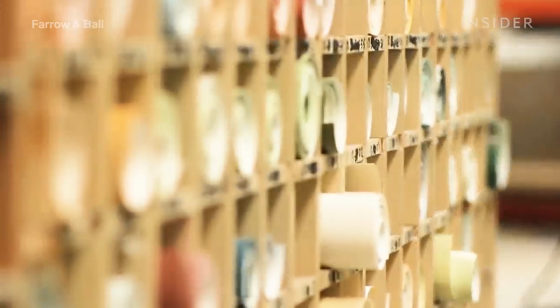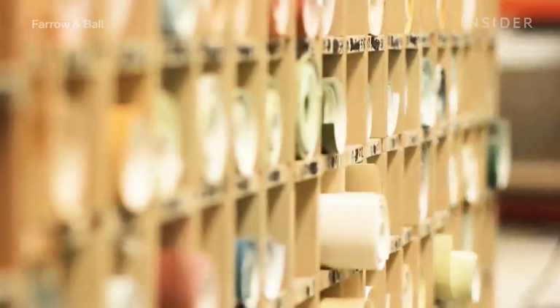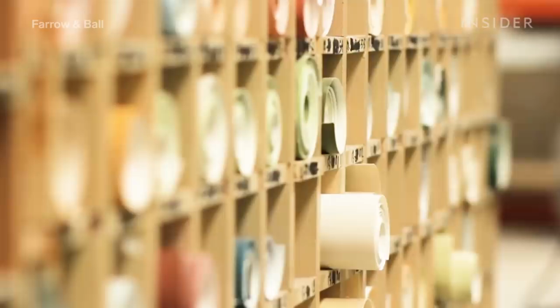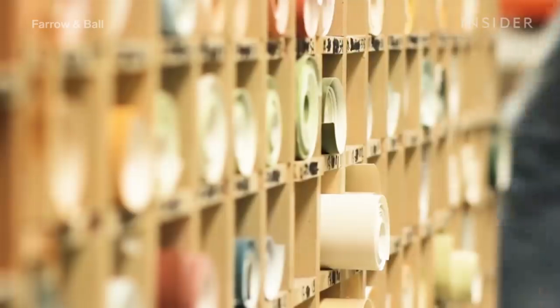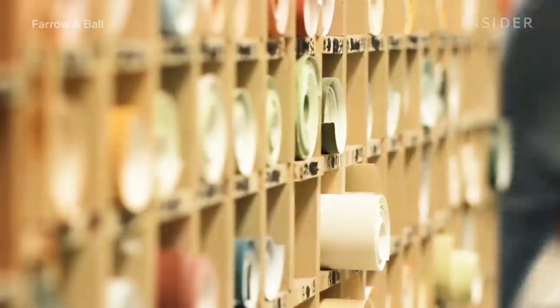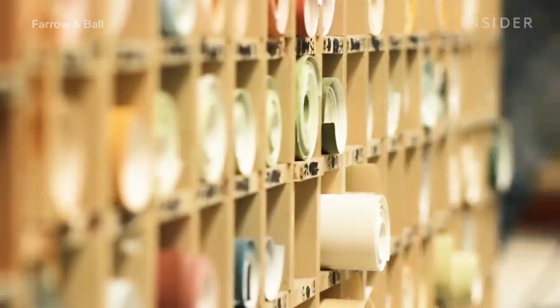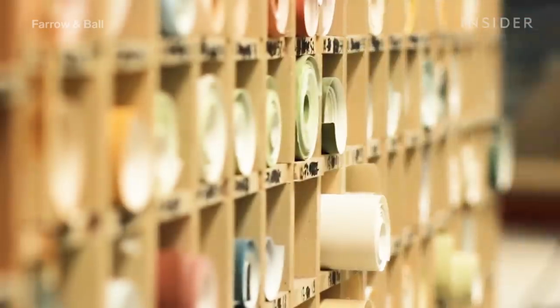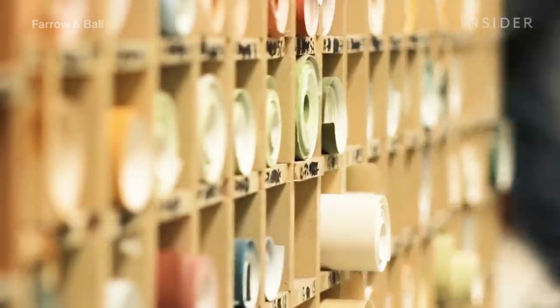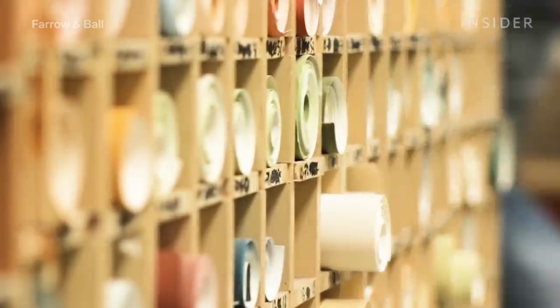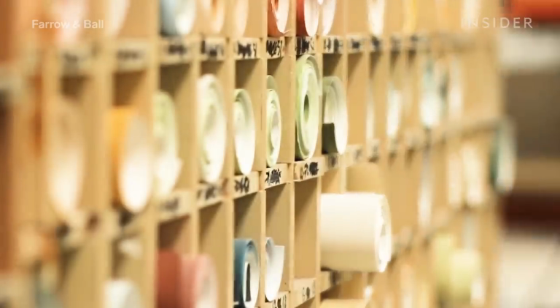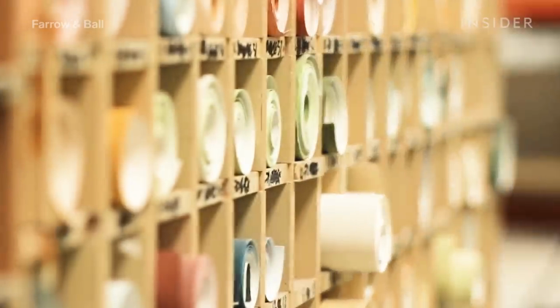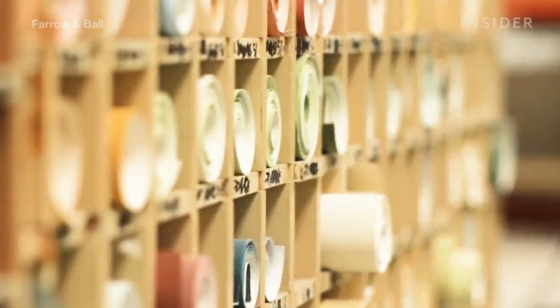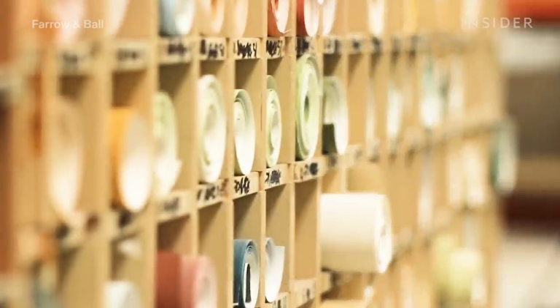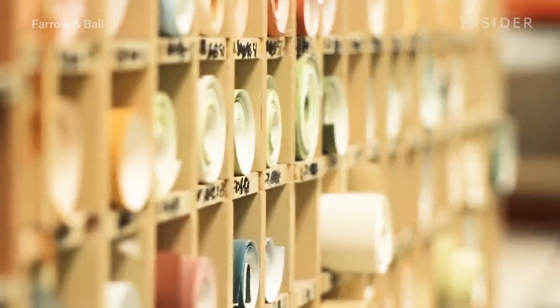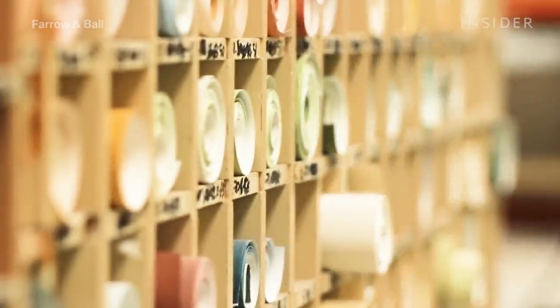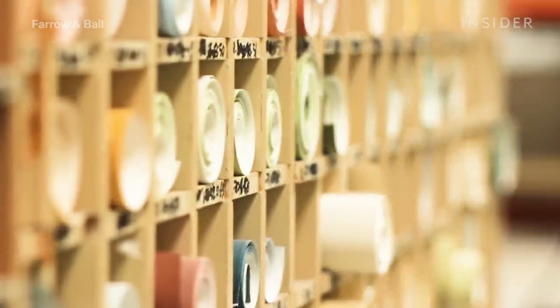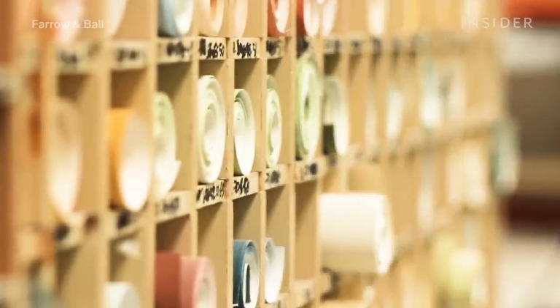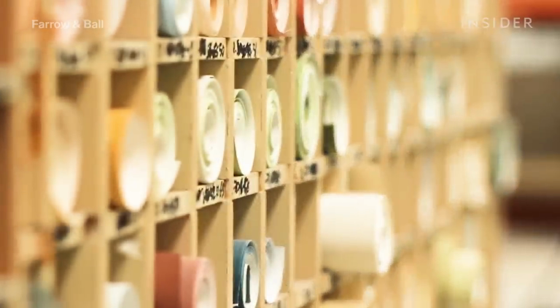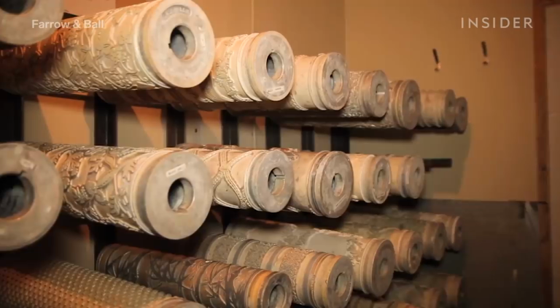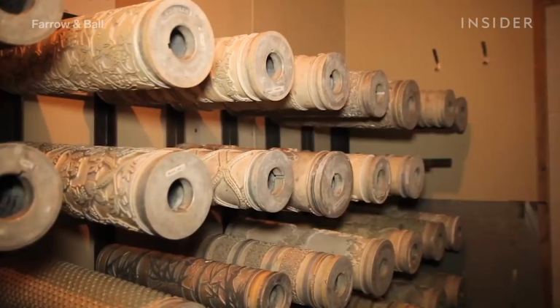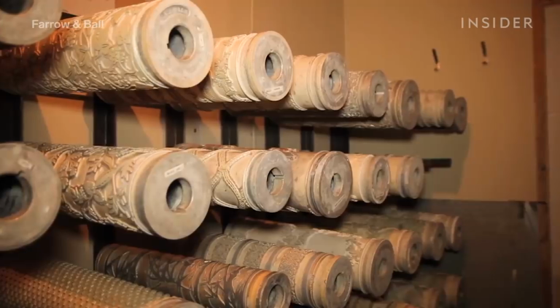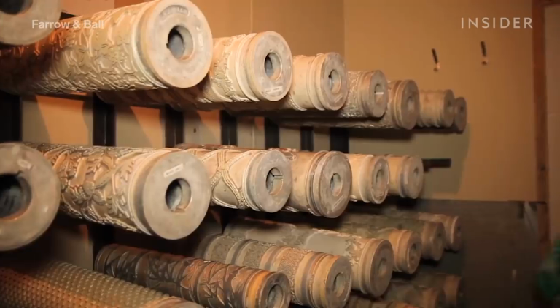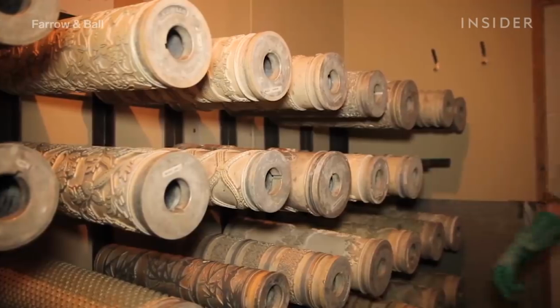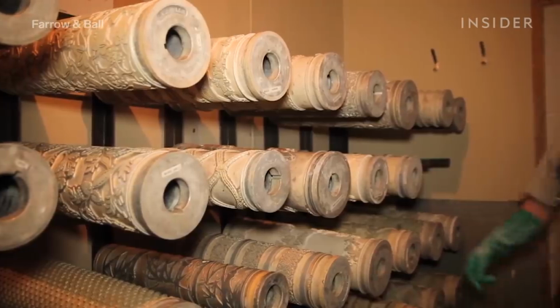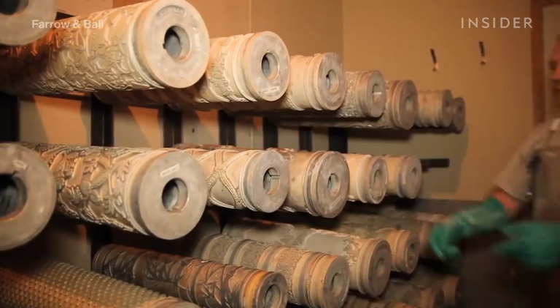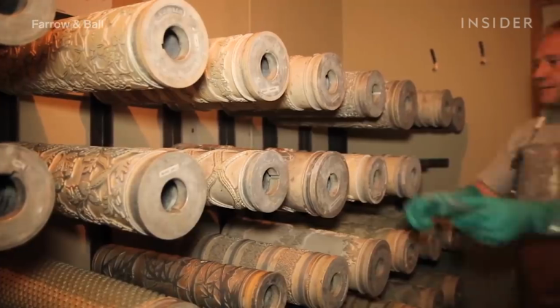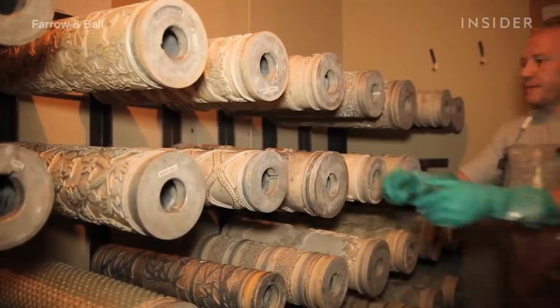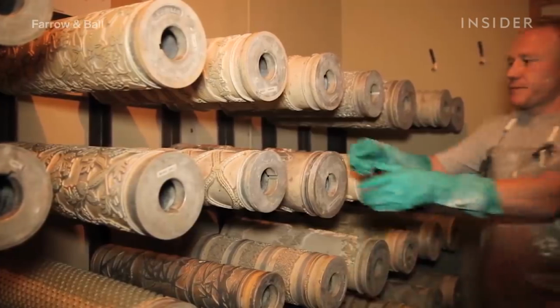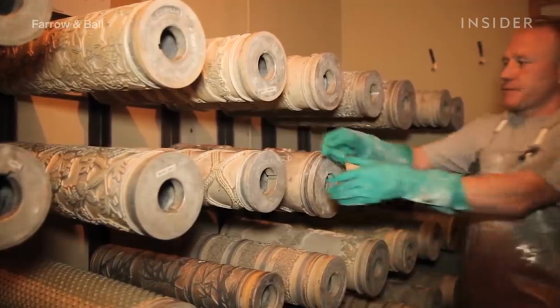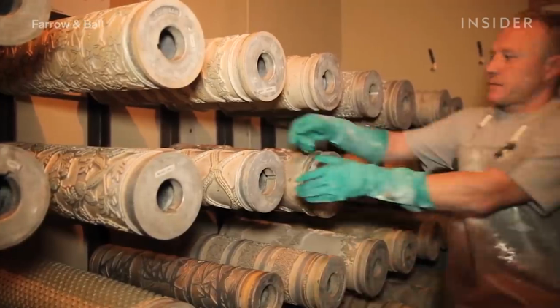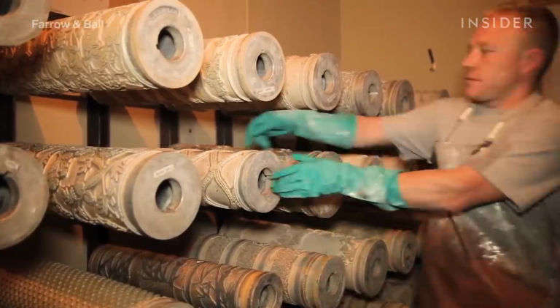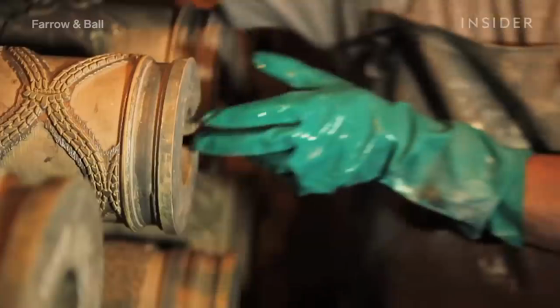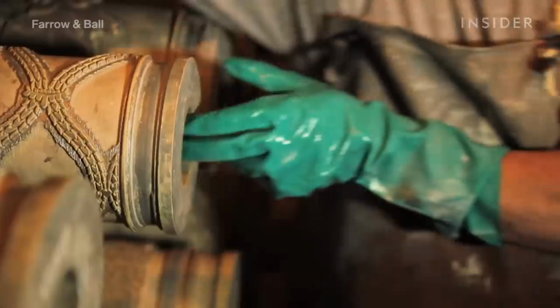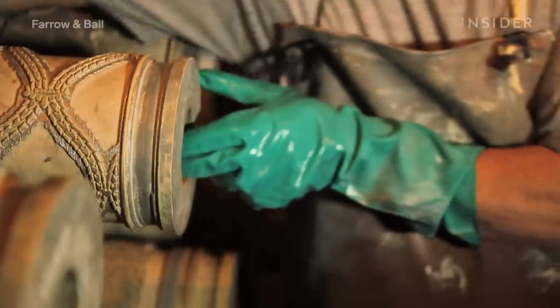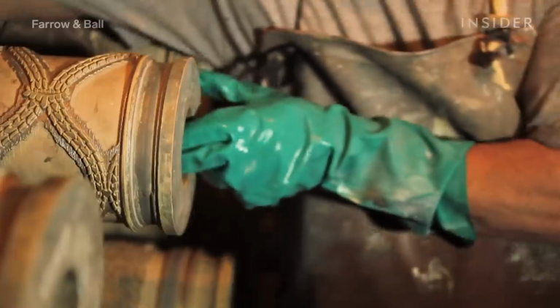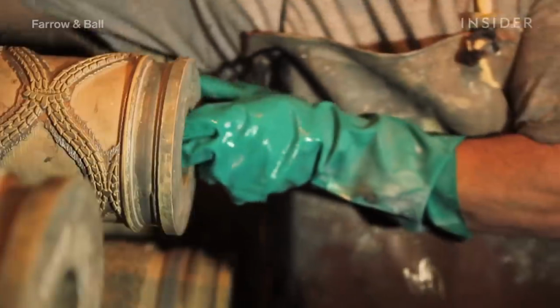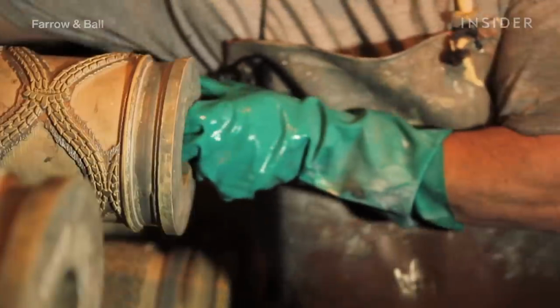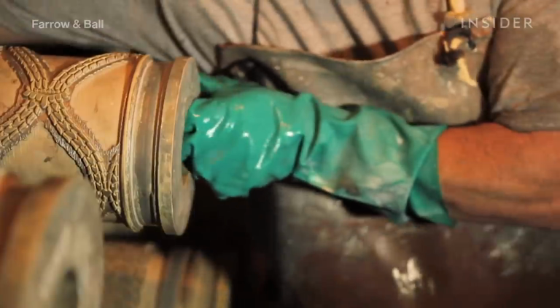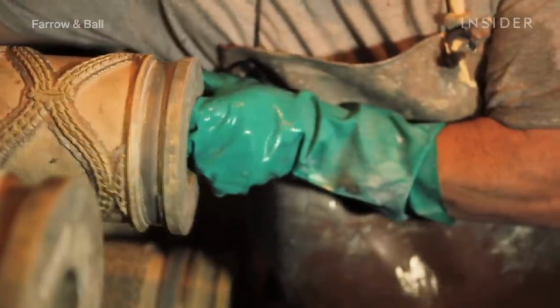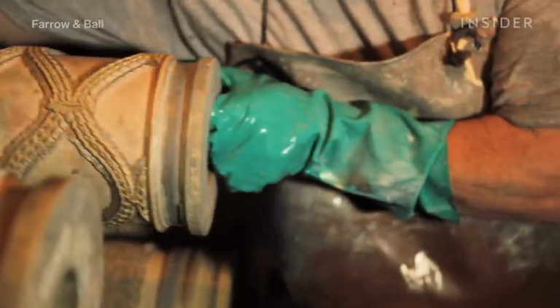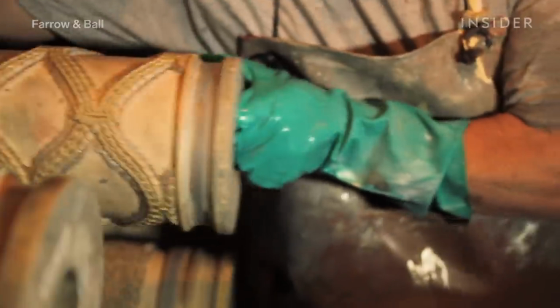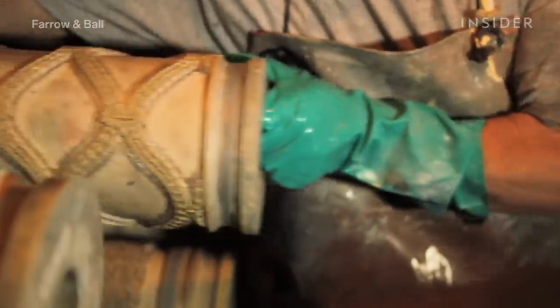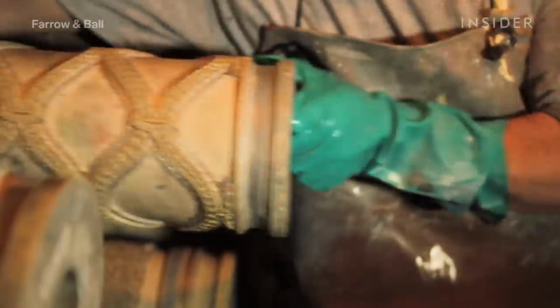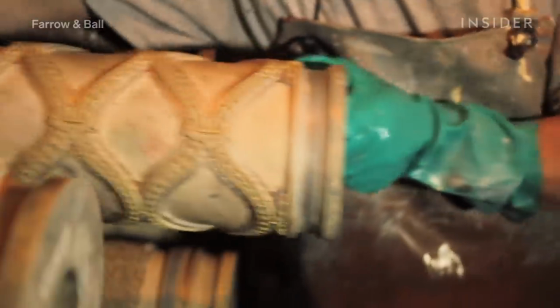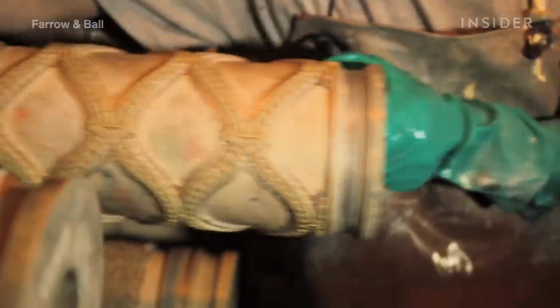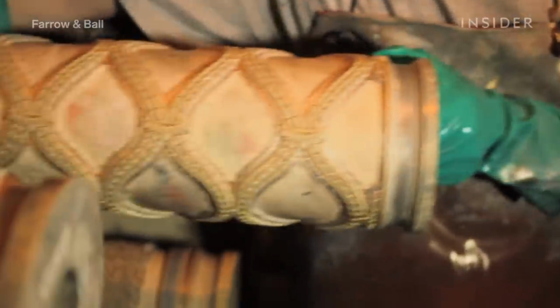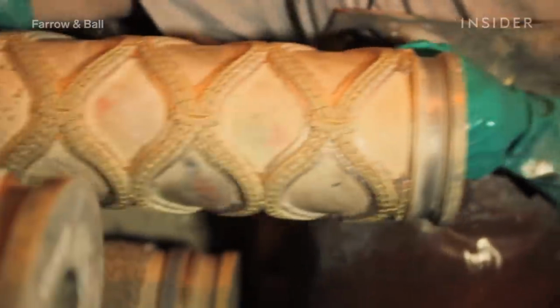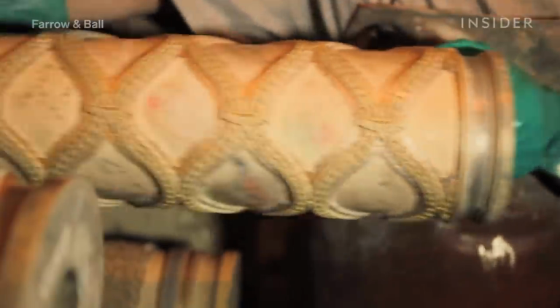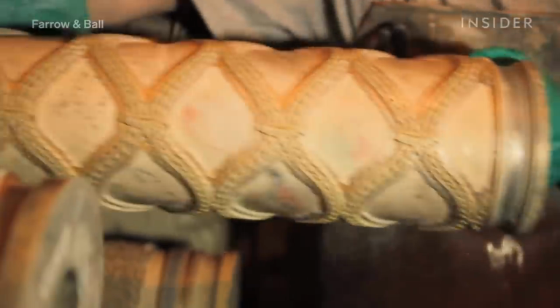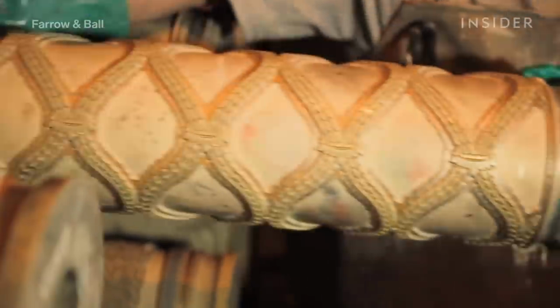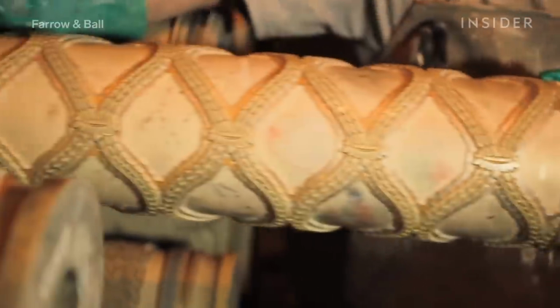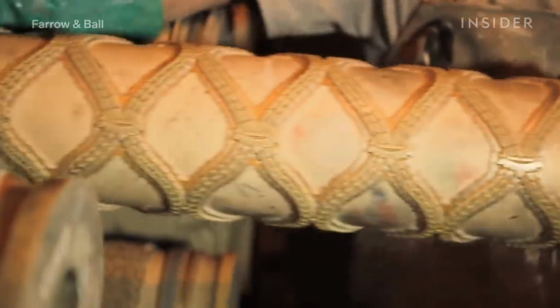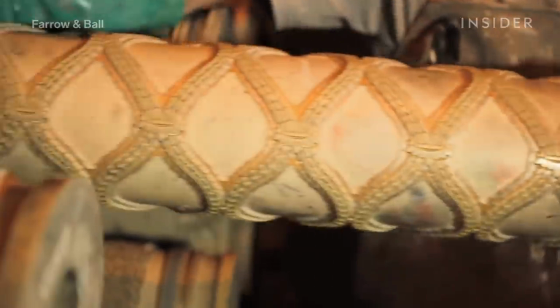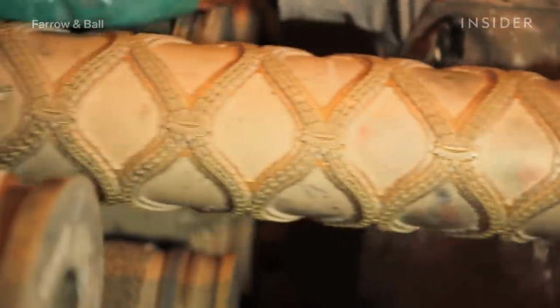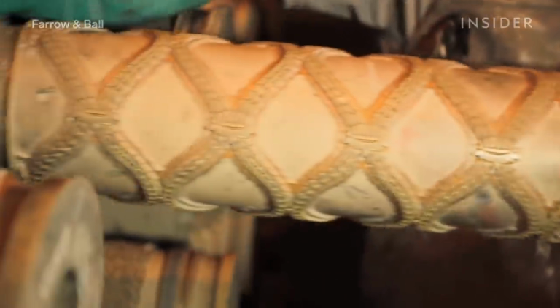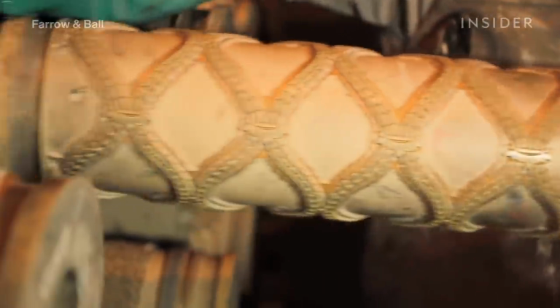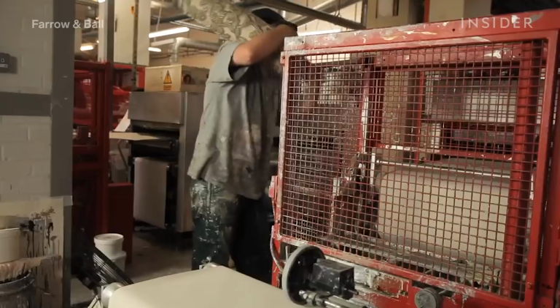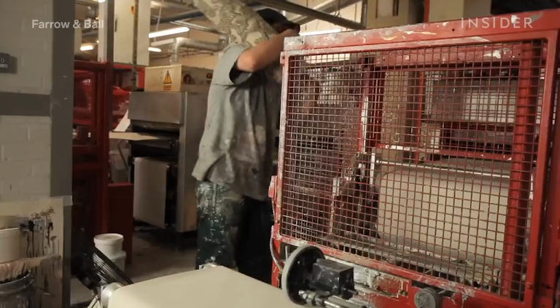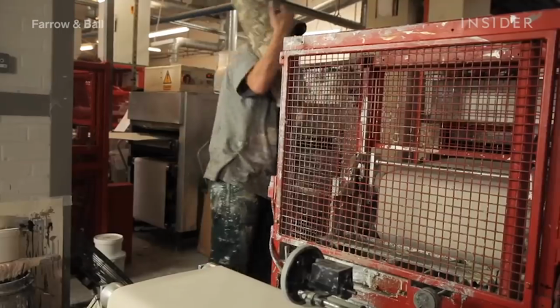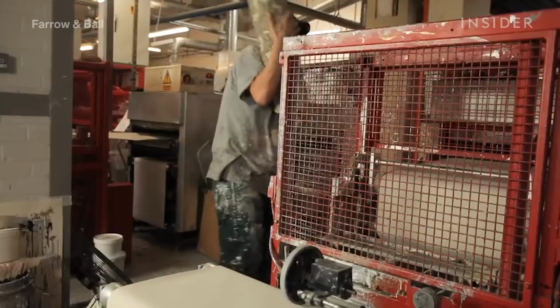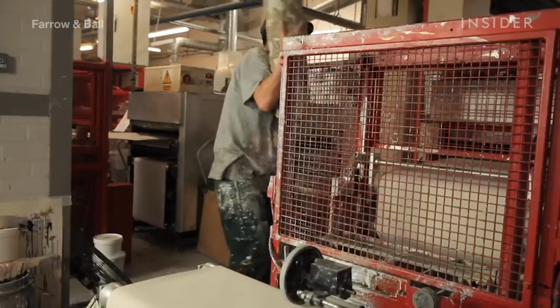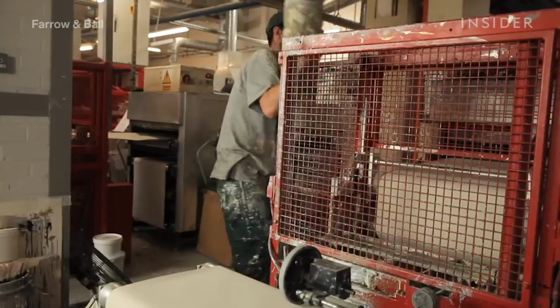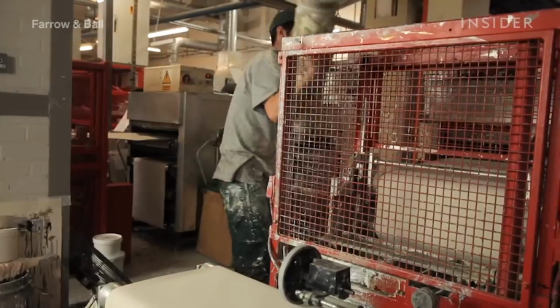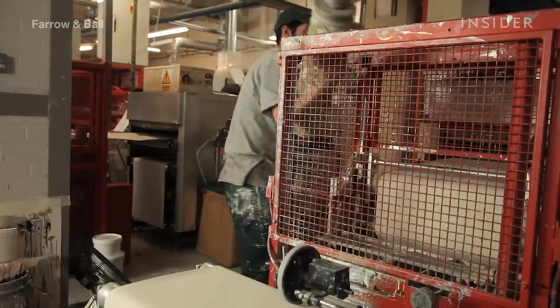Designs and patterns are developed in-house by Farrow and Ball and can be applied to the coloured paper through three different printing methods.